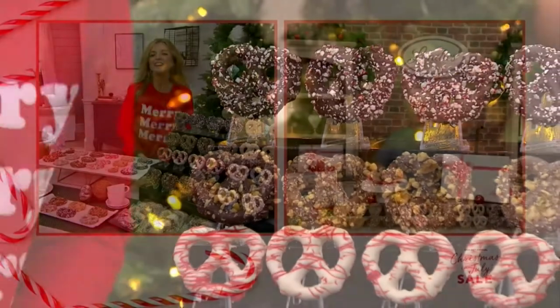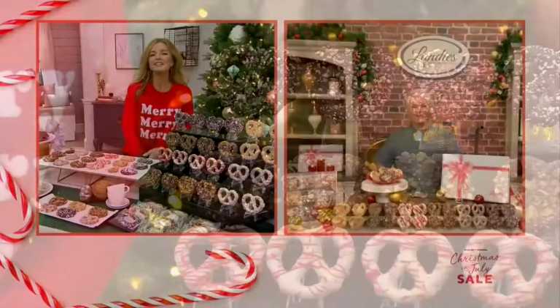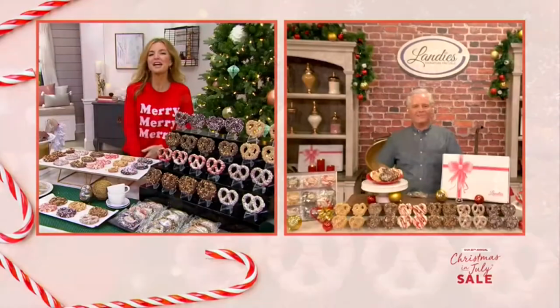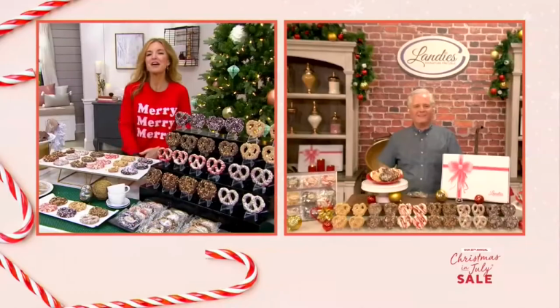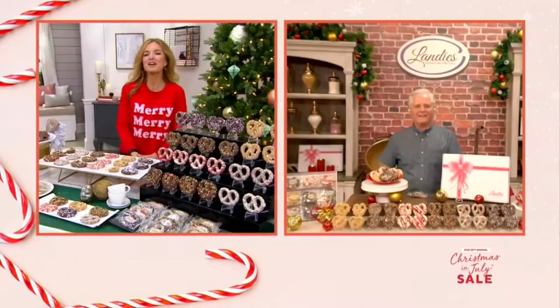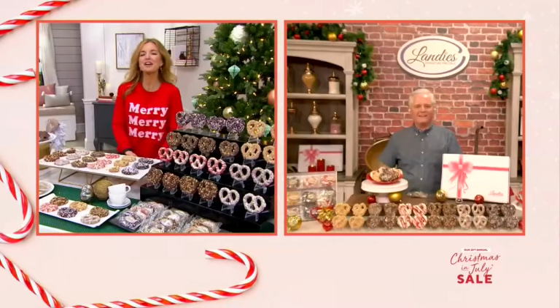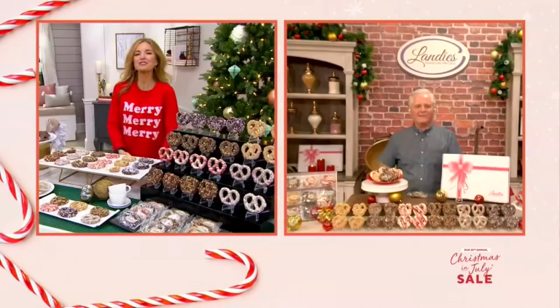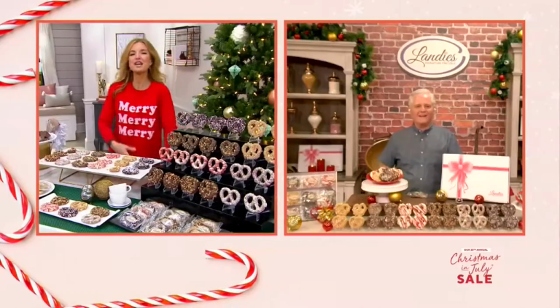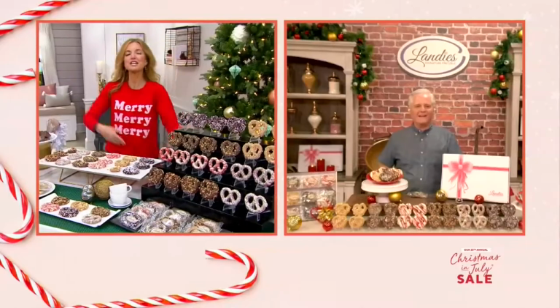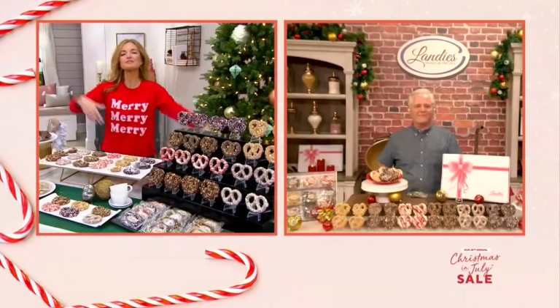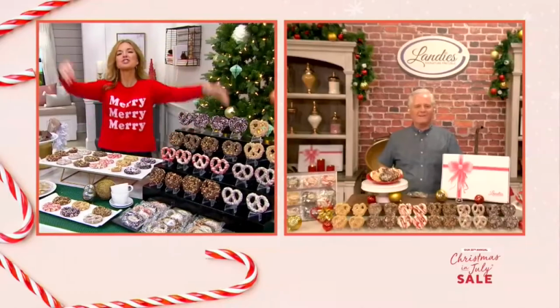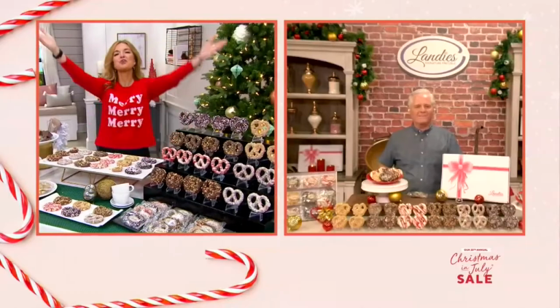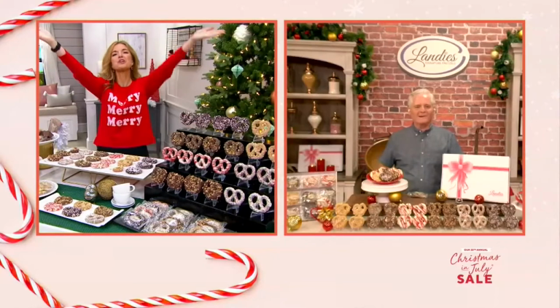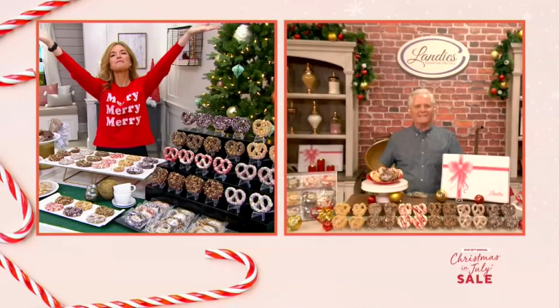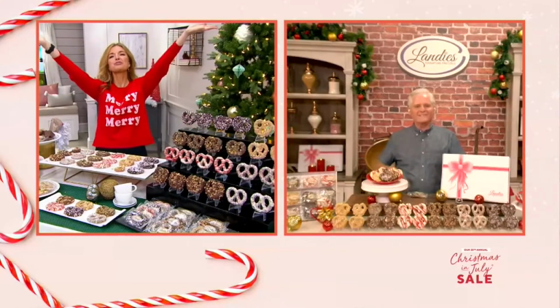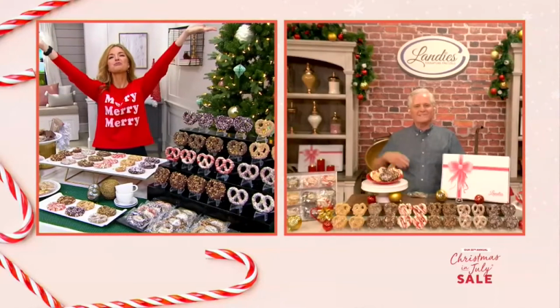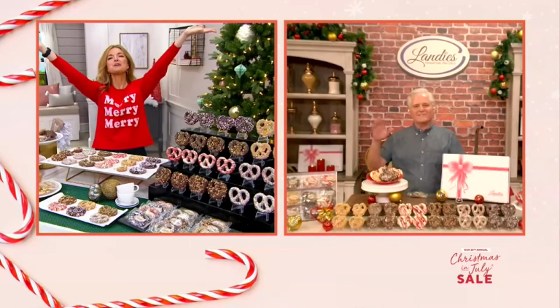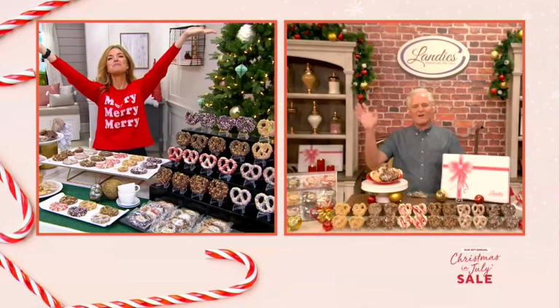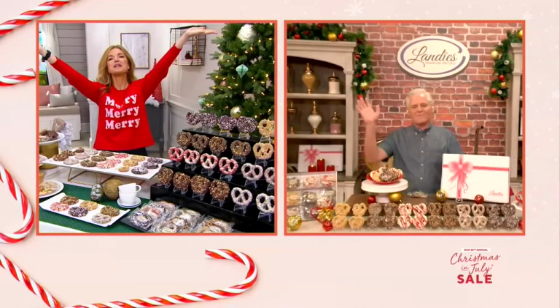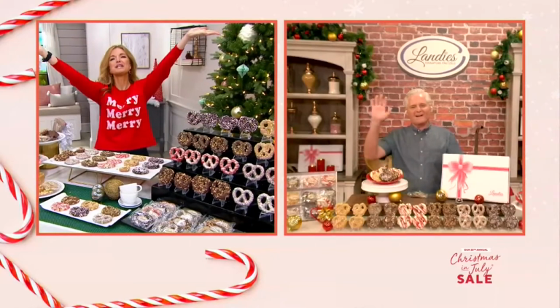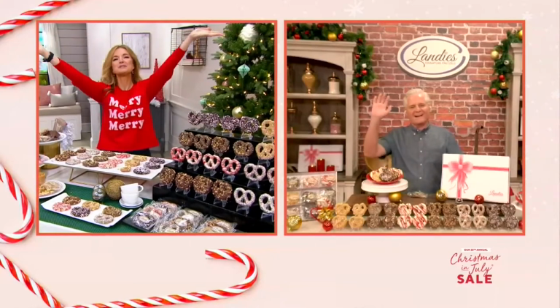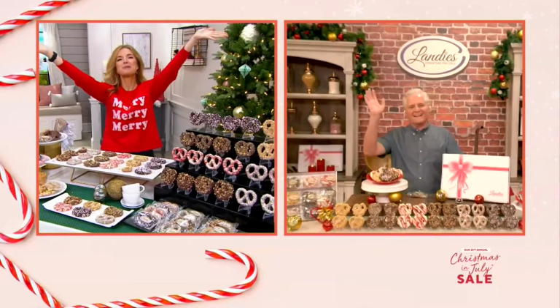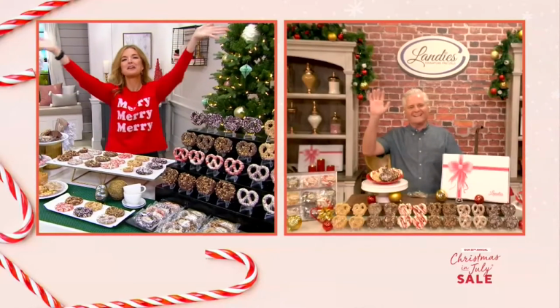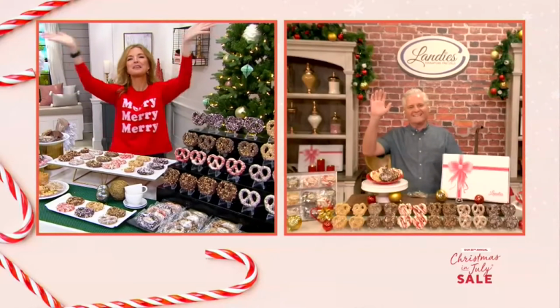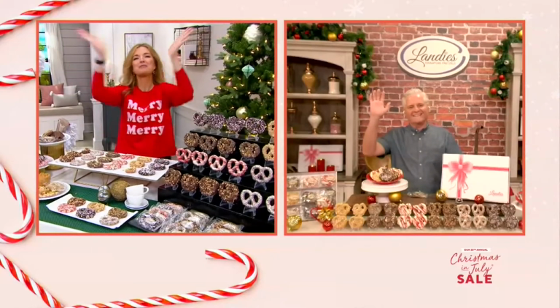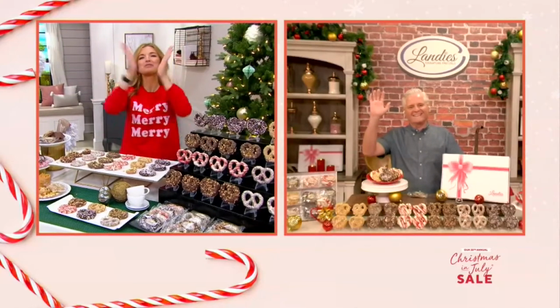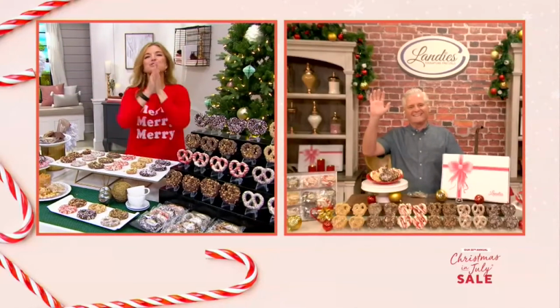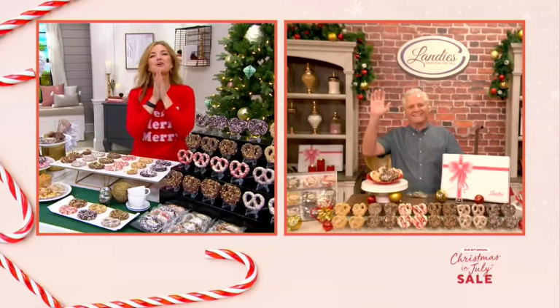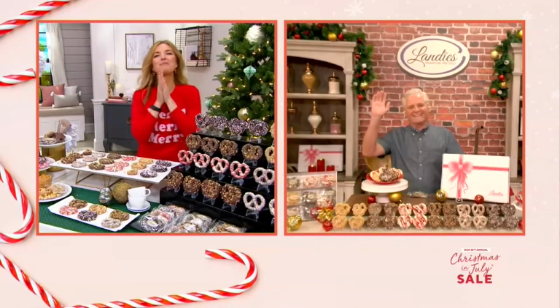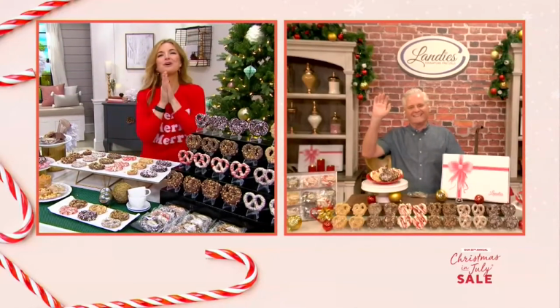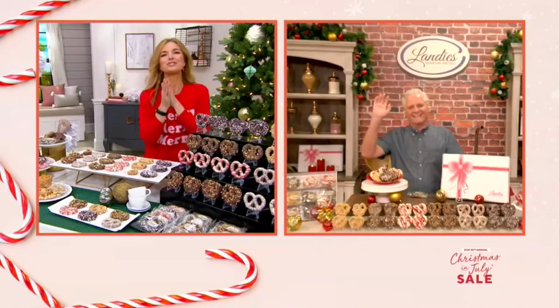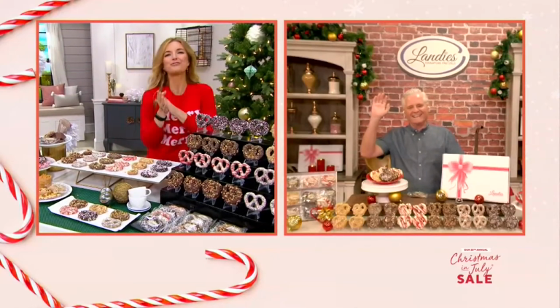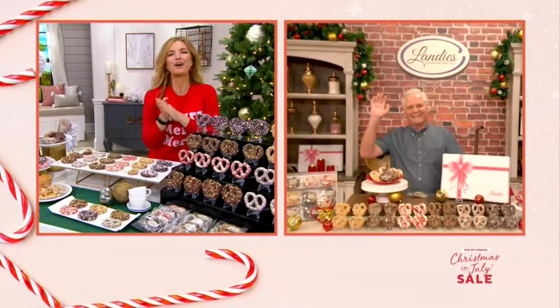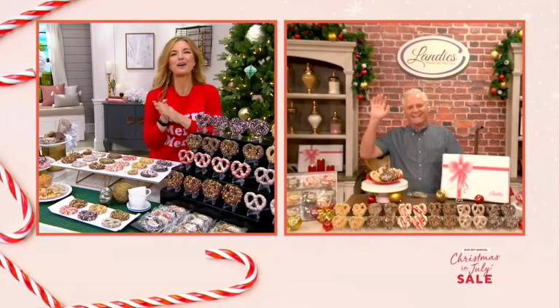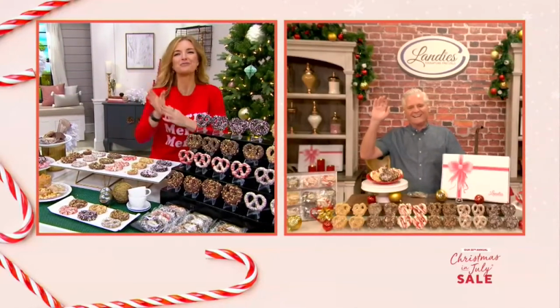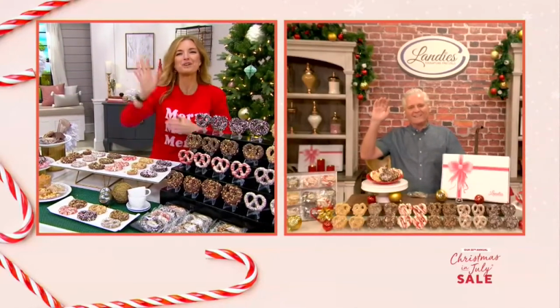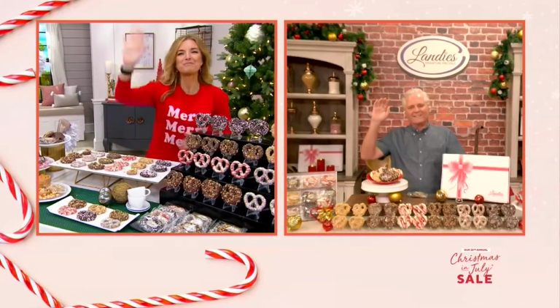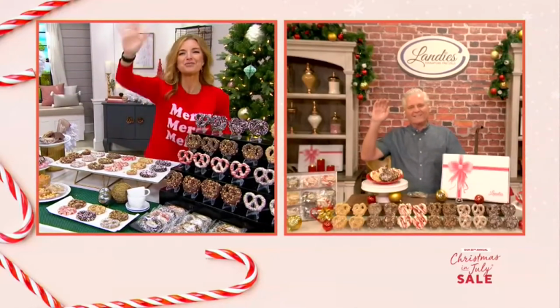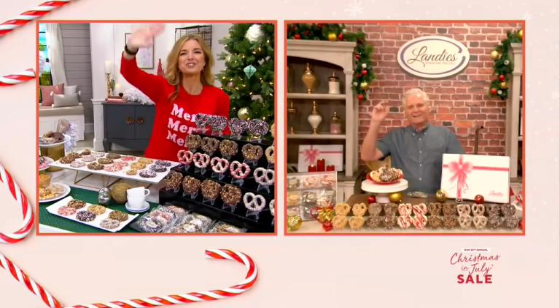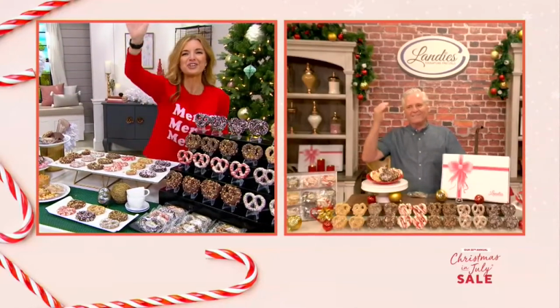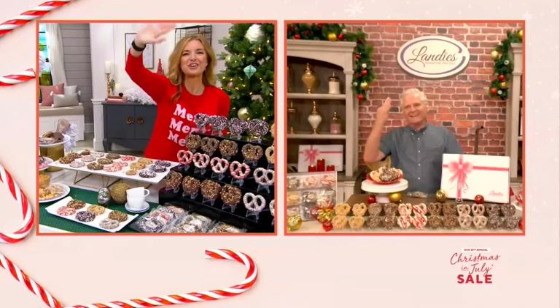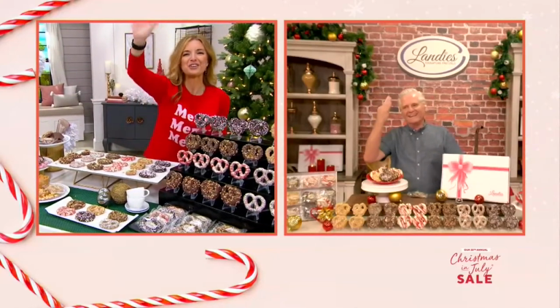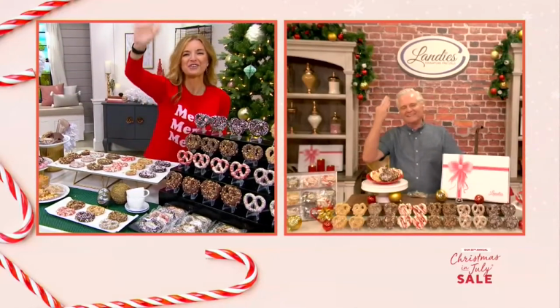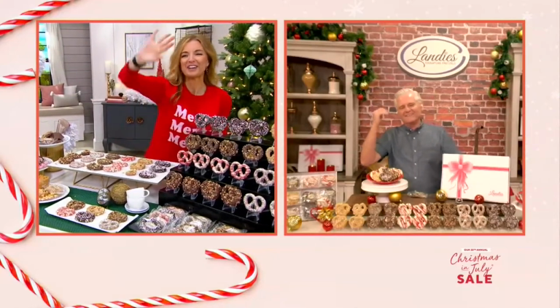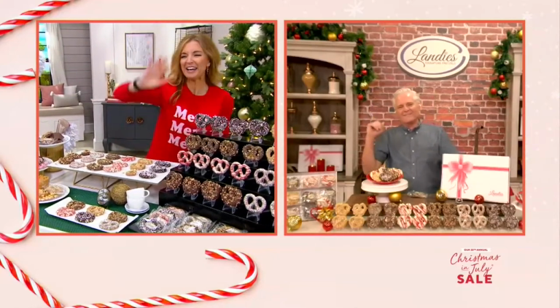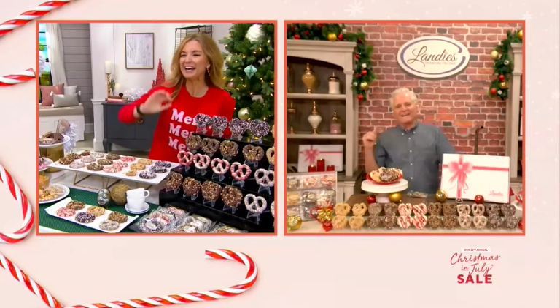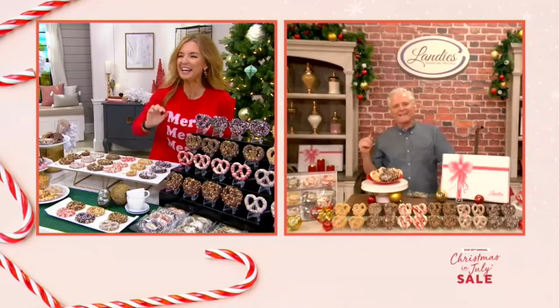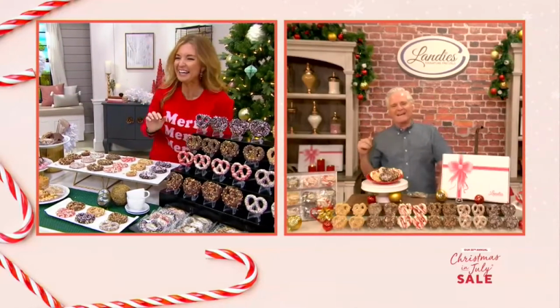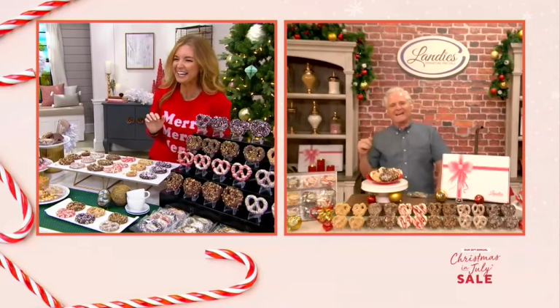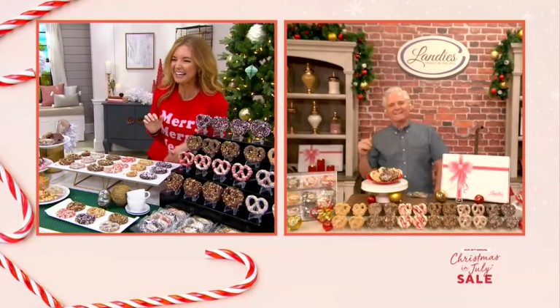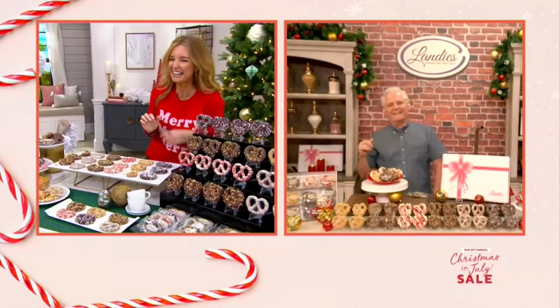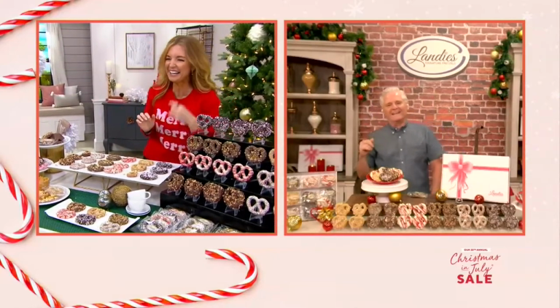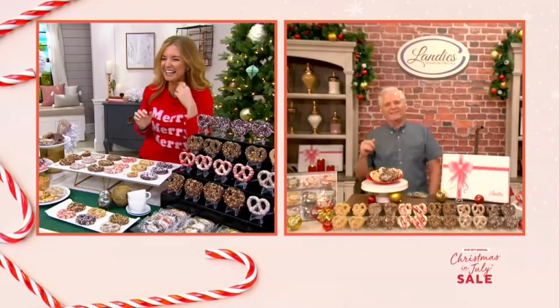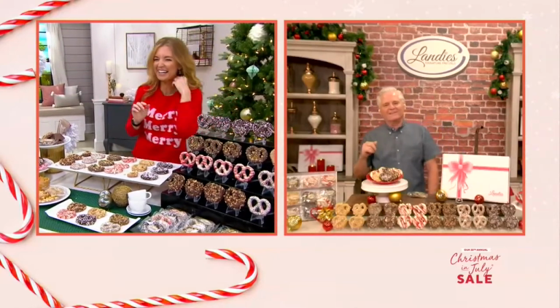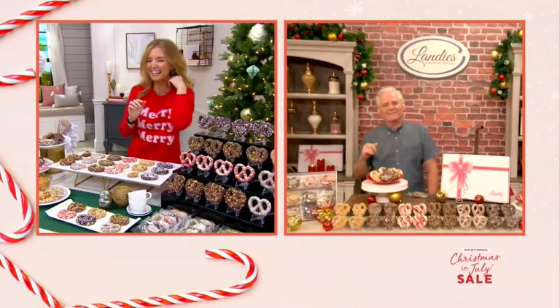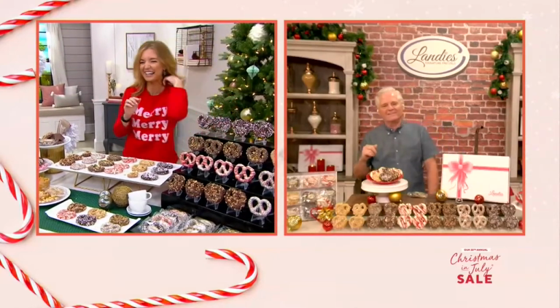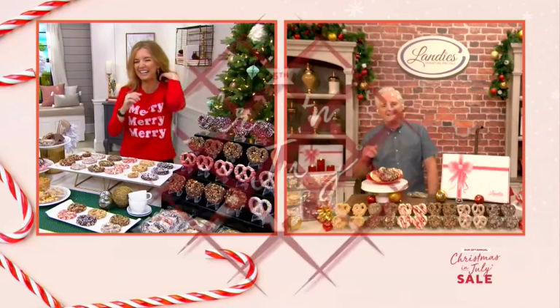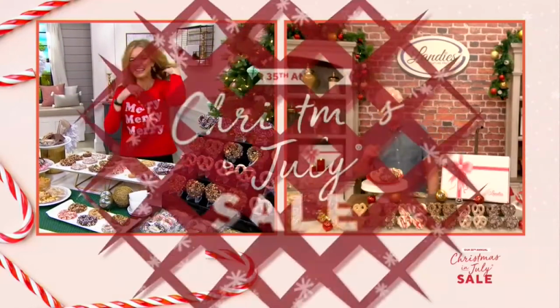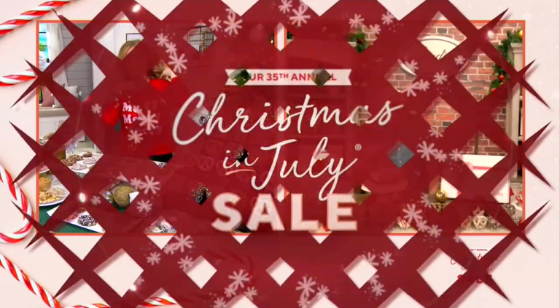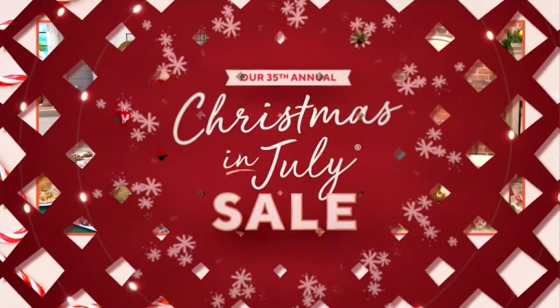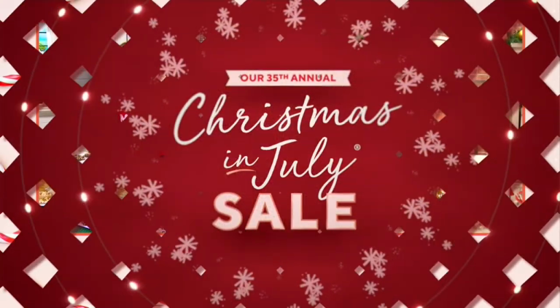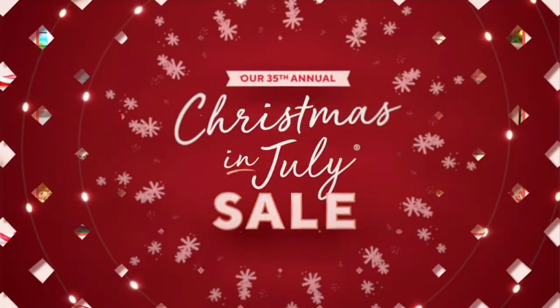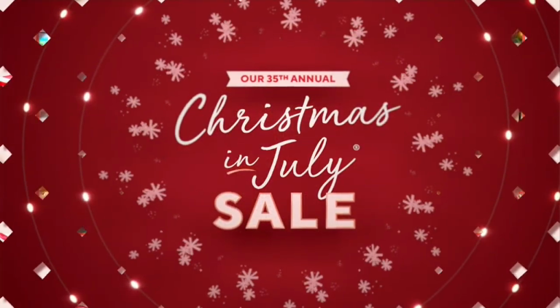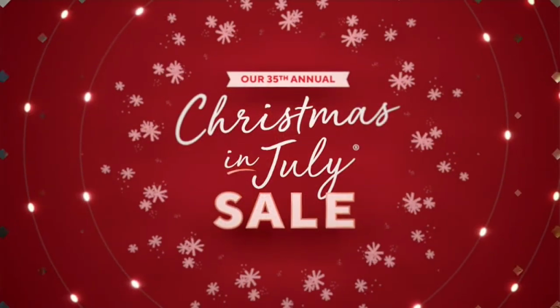Larry, thank you for showing up for three minutes, buddy. That was so much fun. We appreciate you. Thank you so much.